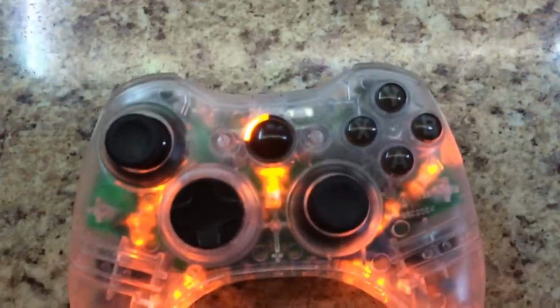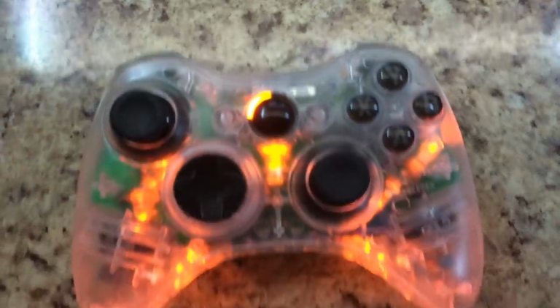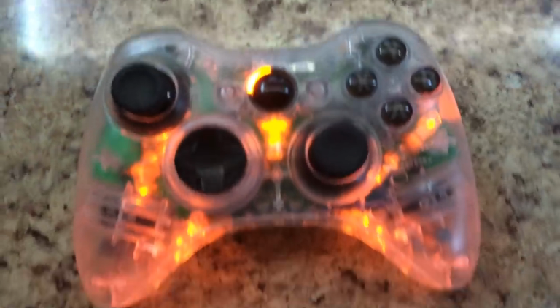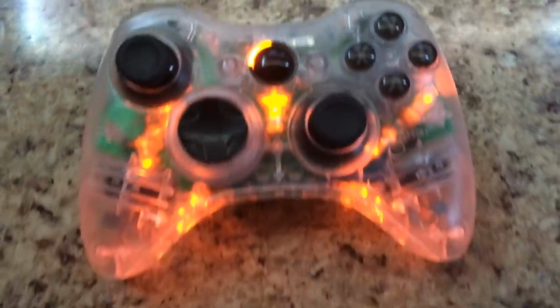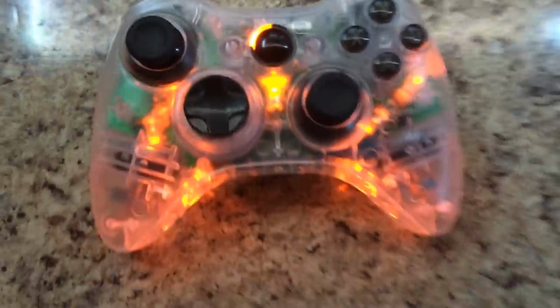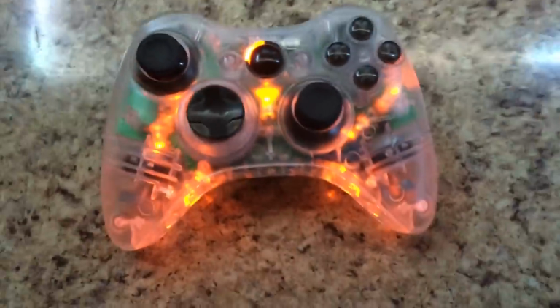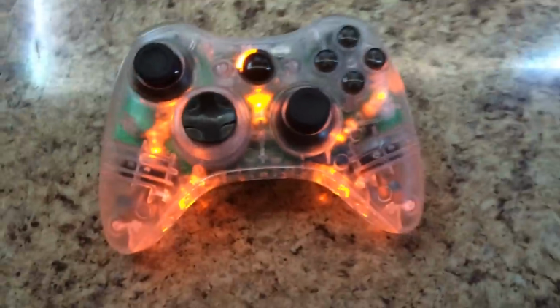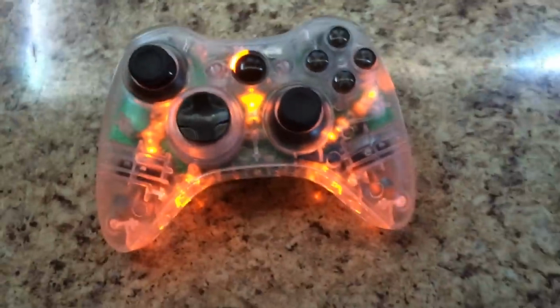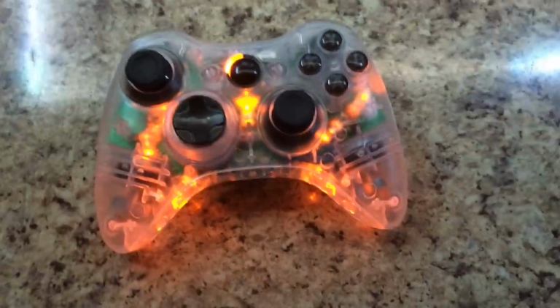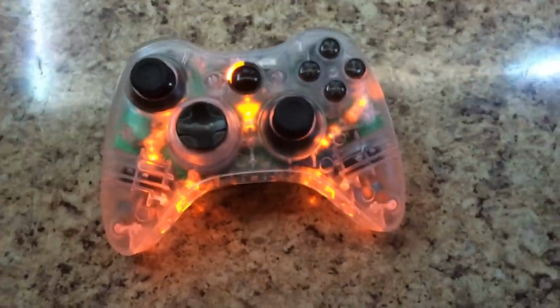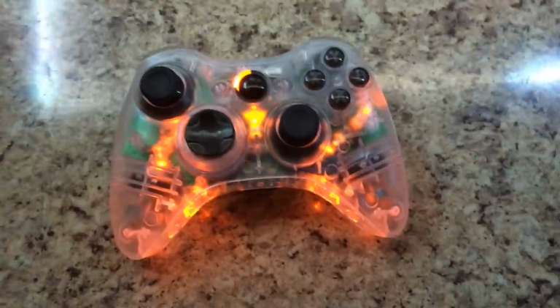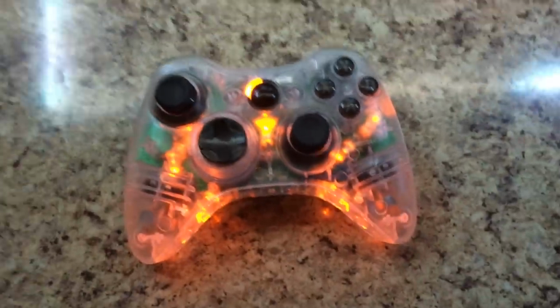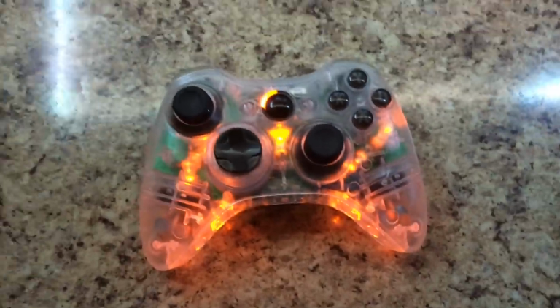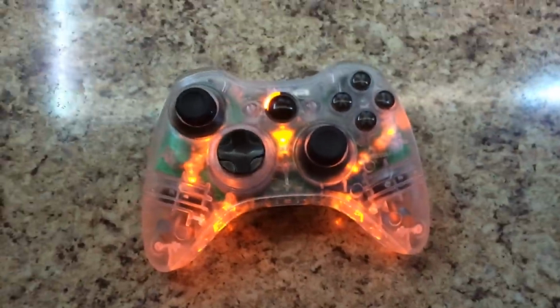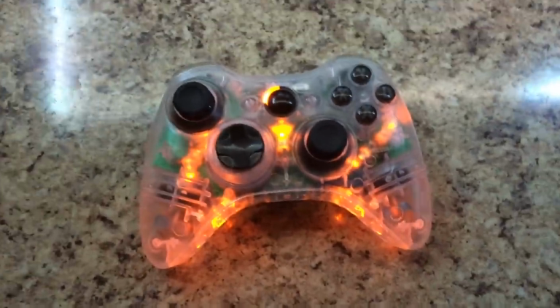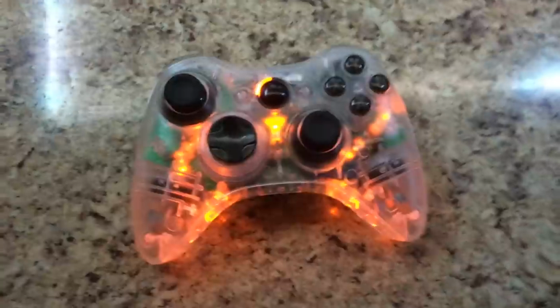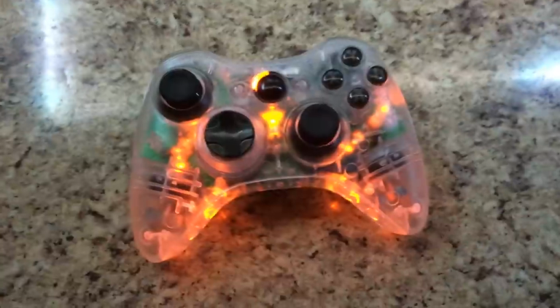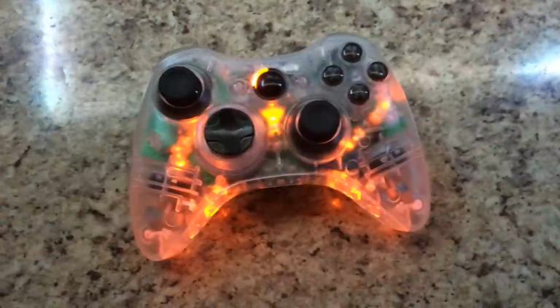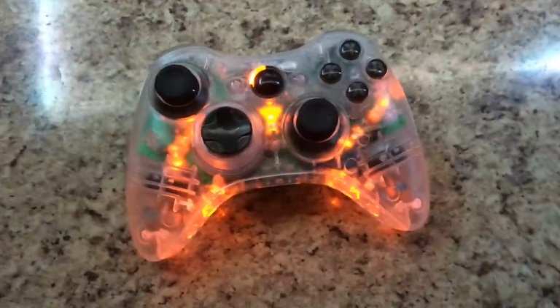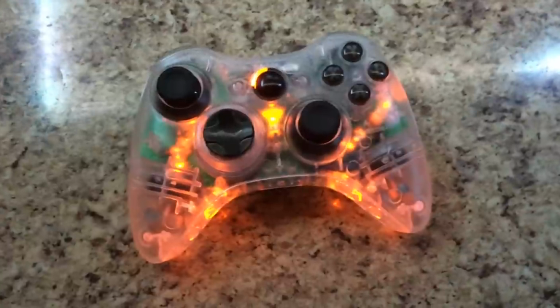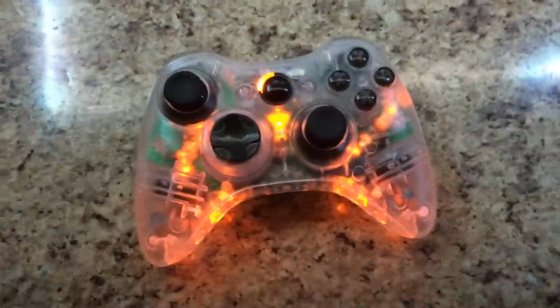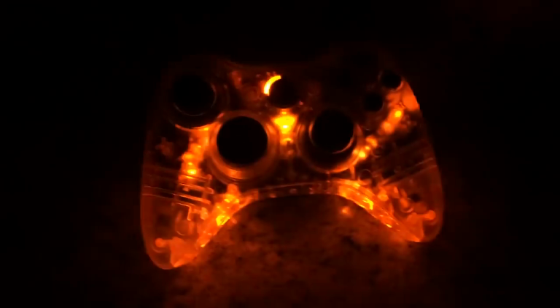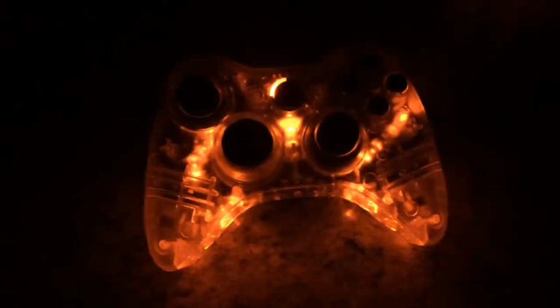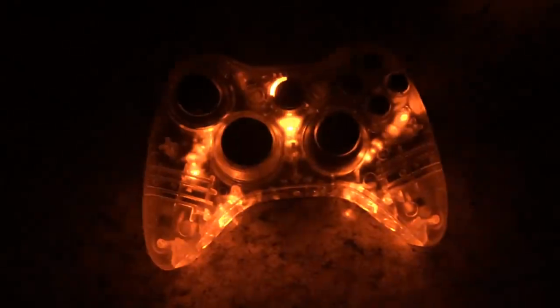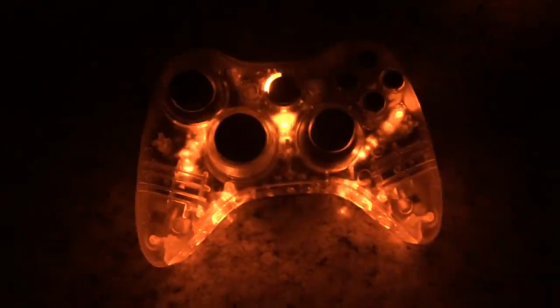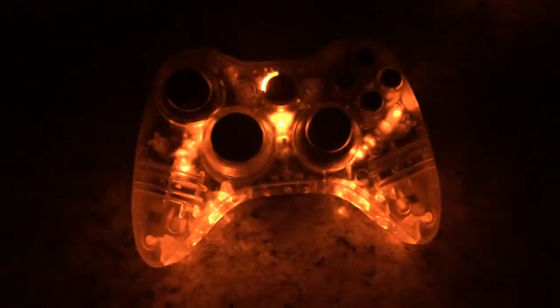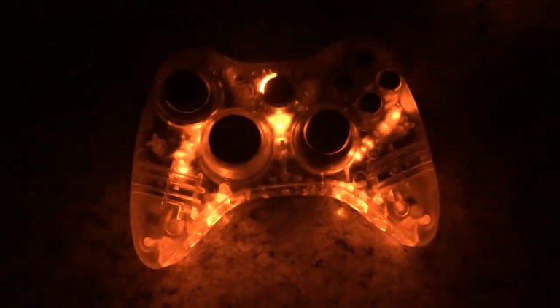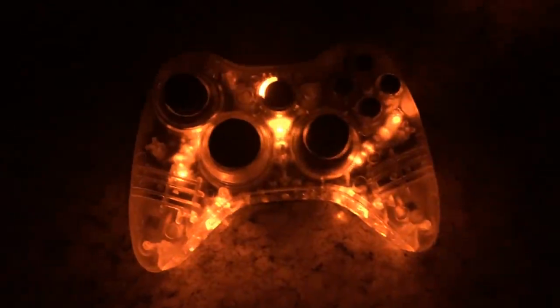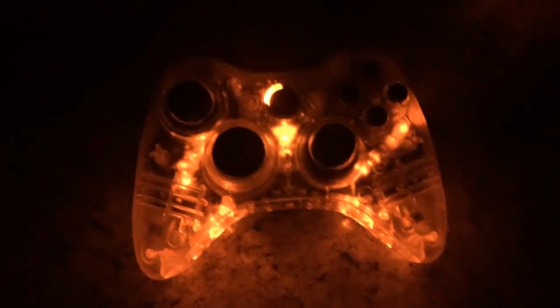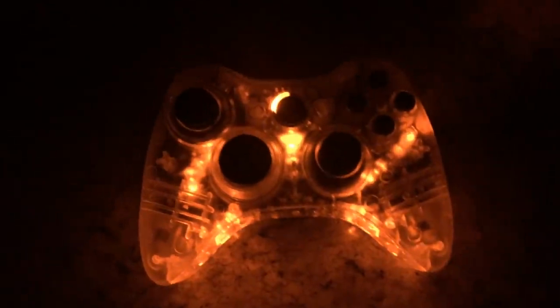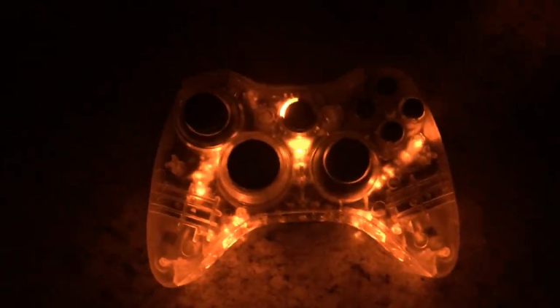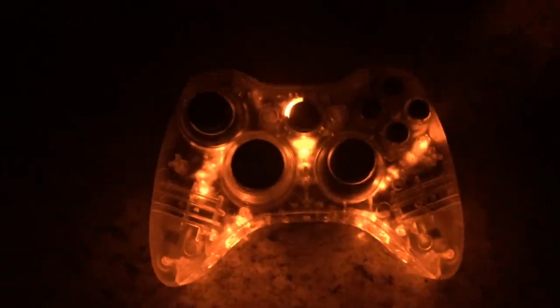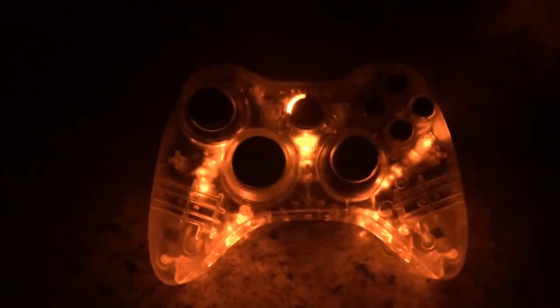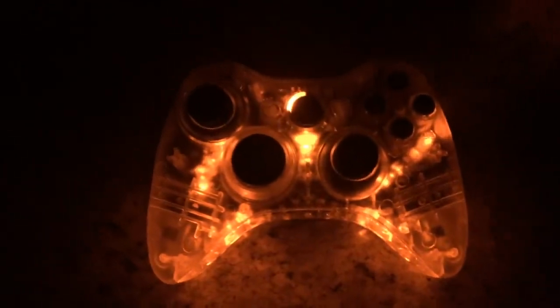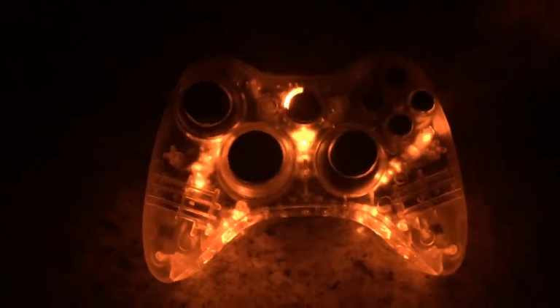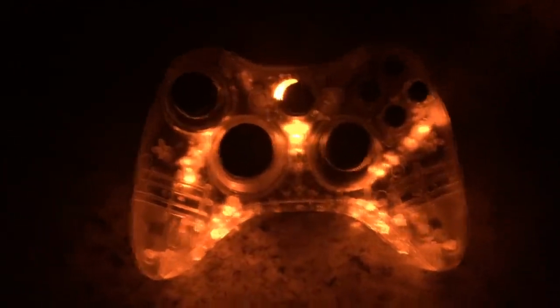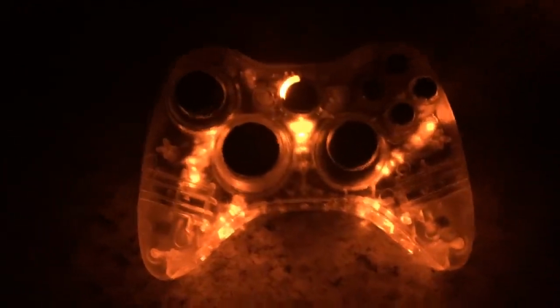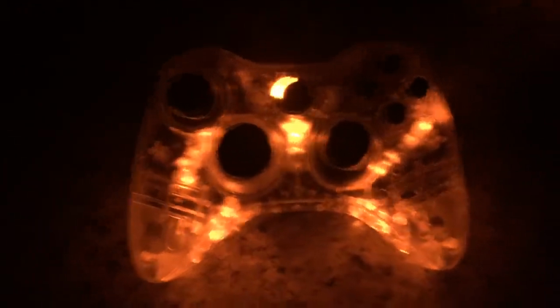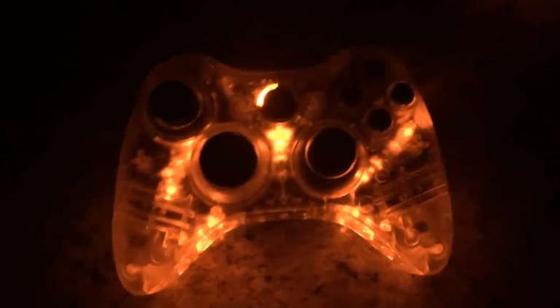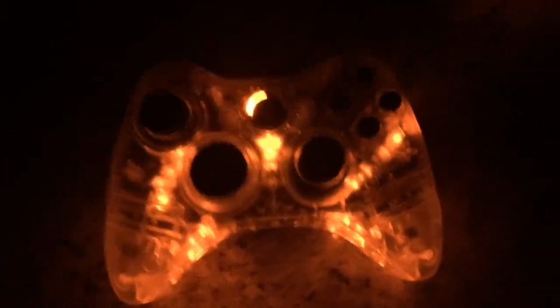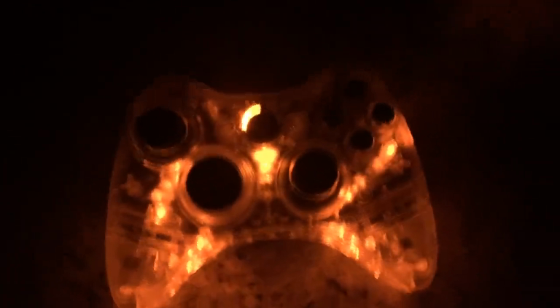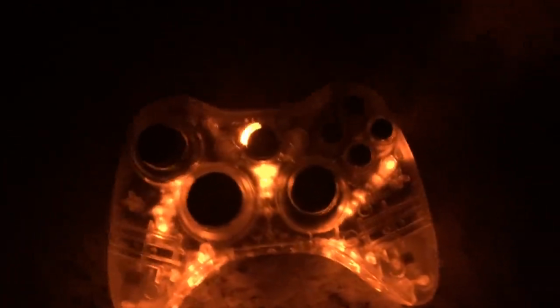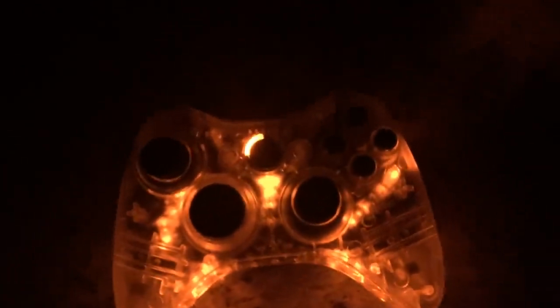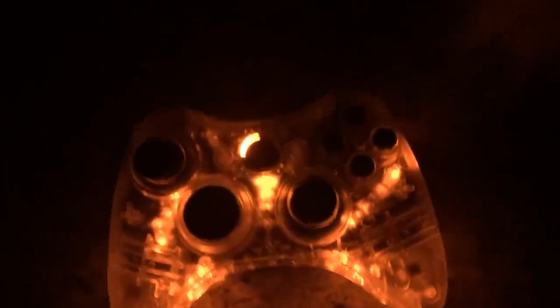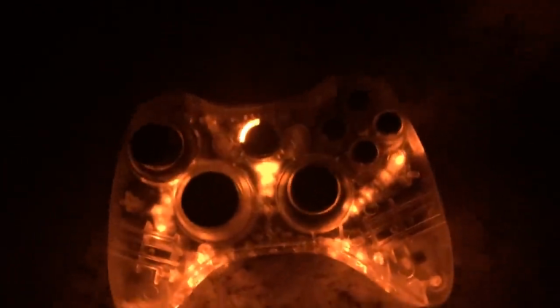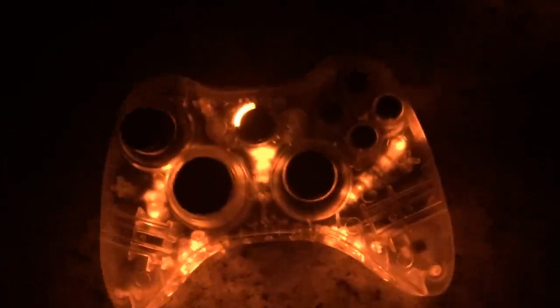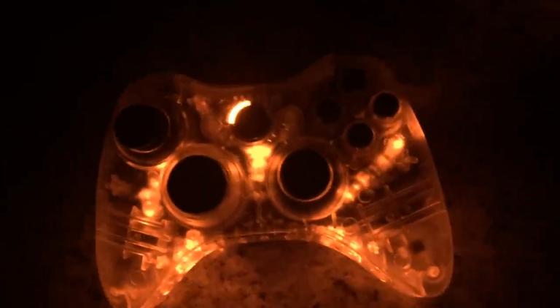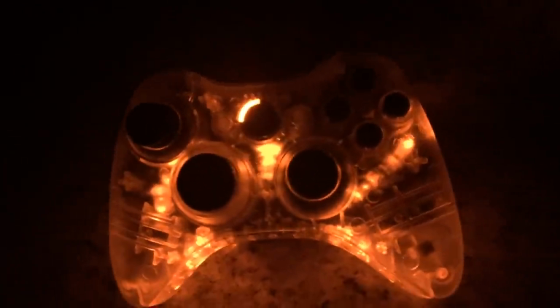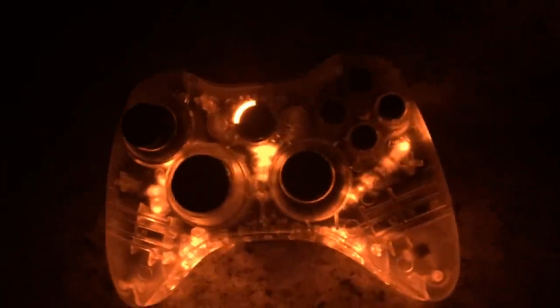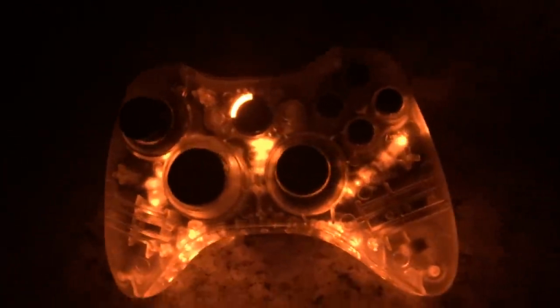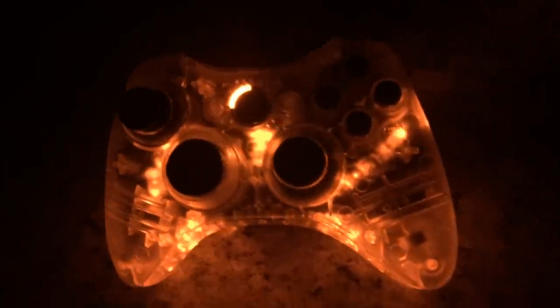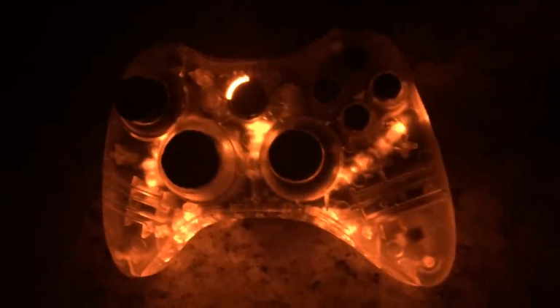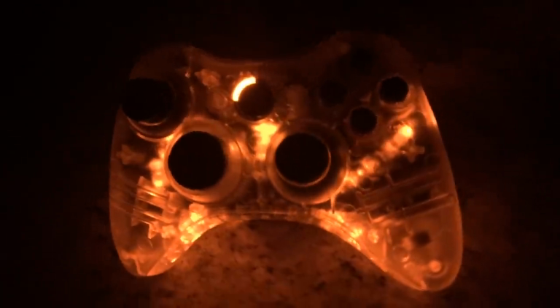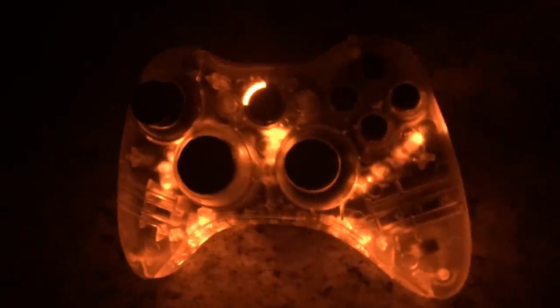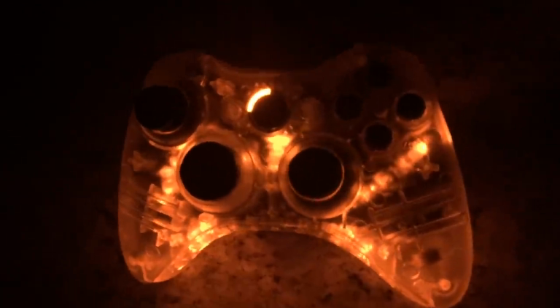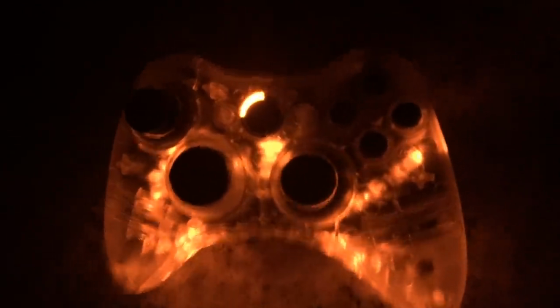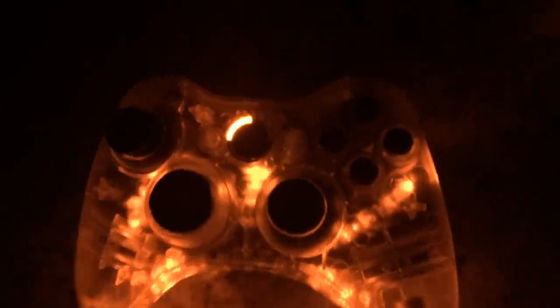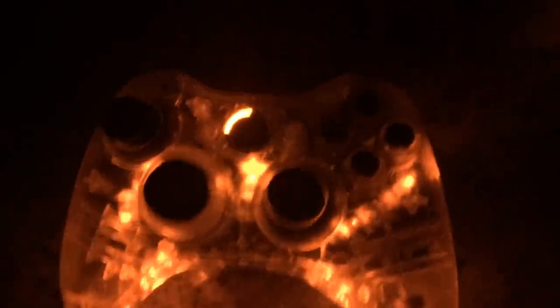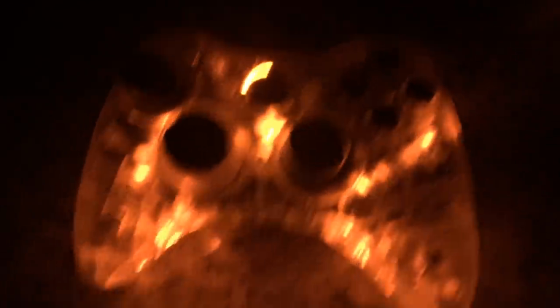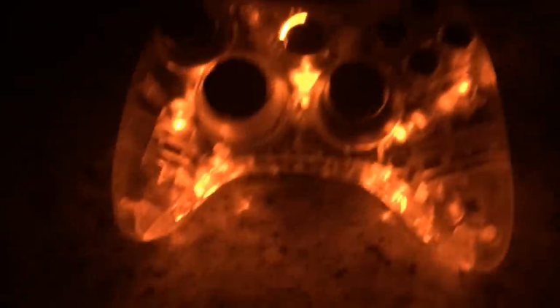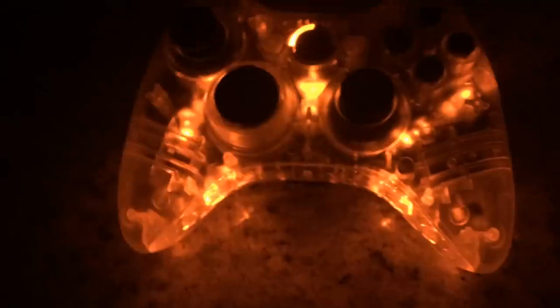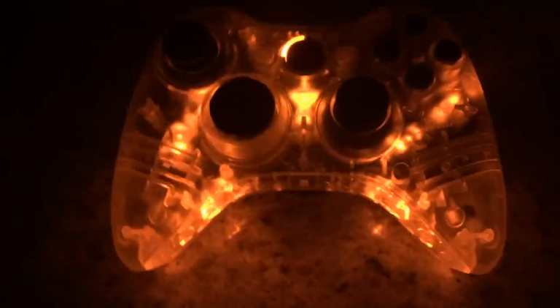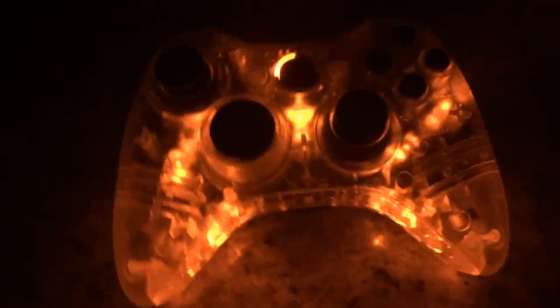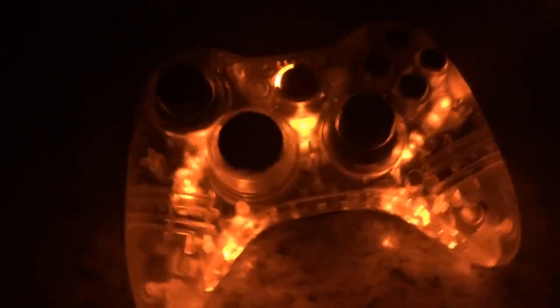Let me go ahead and turn this light off. In the dark, it's pretty bright — it looks really good.